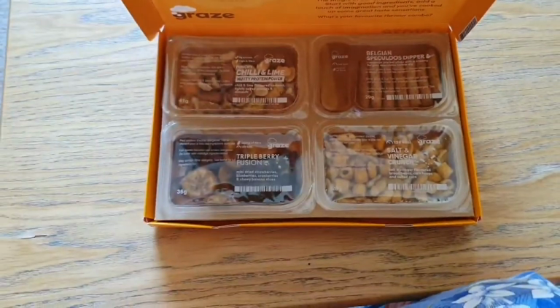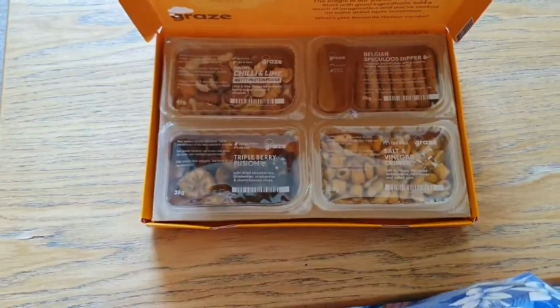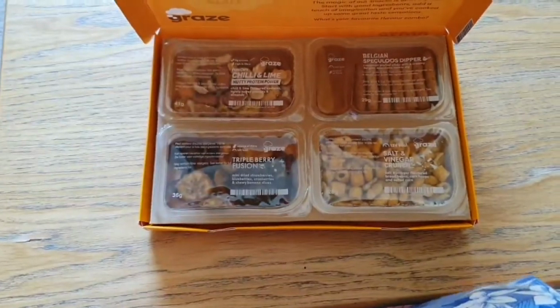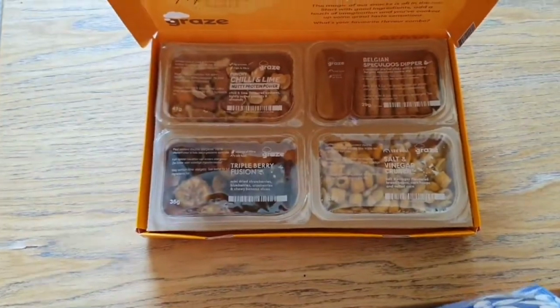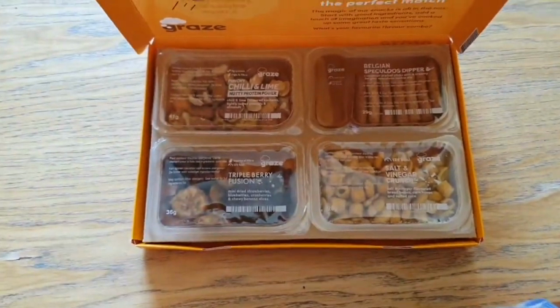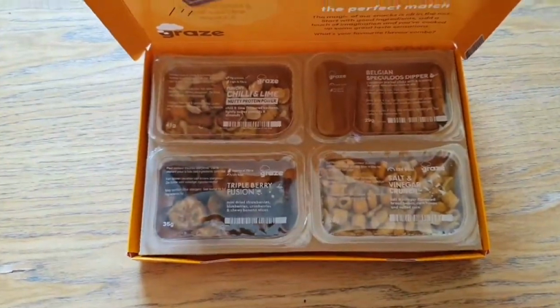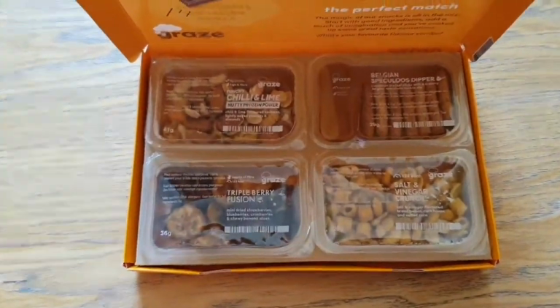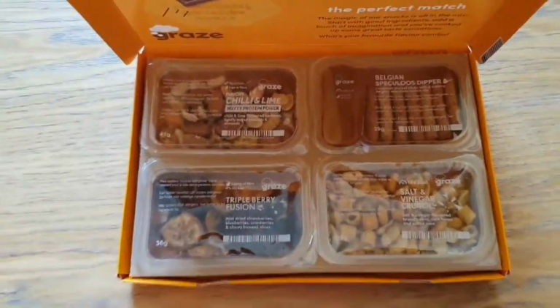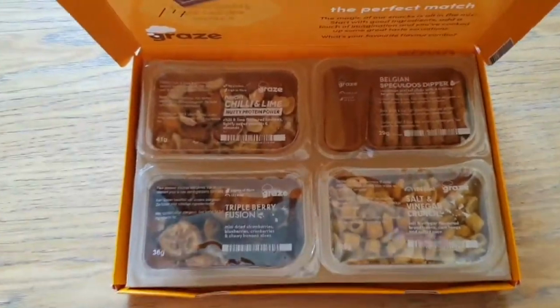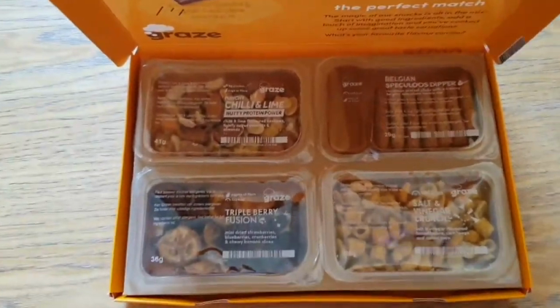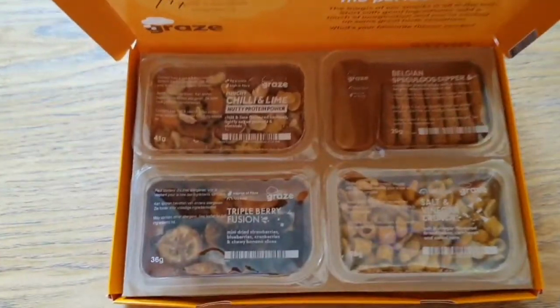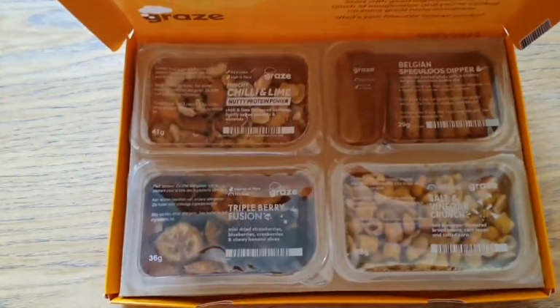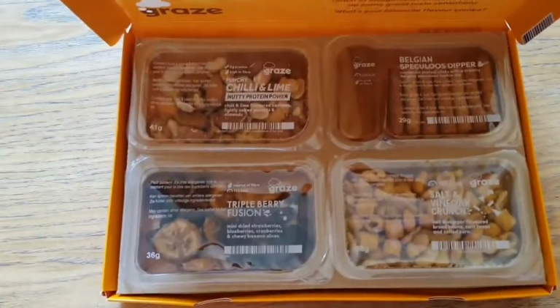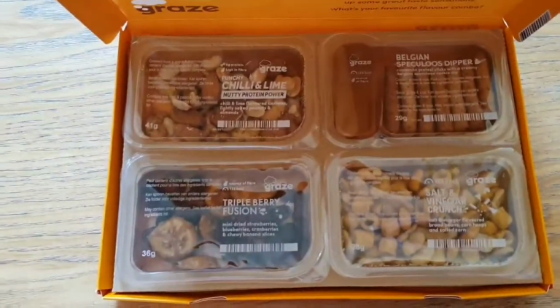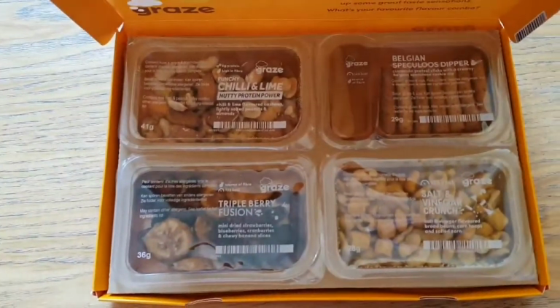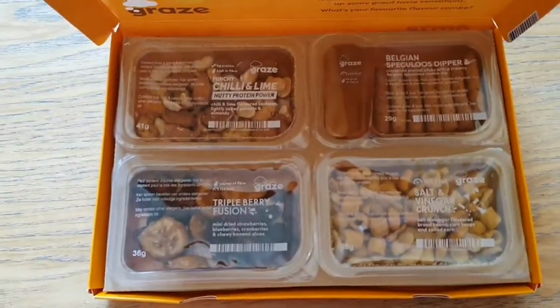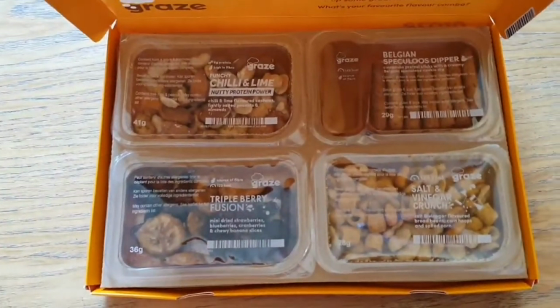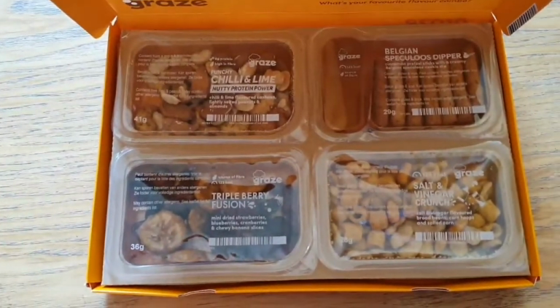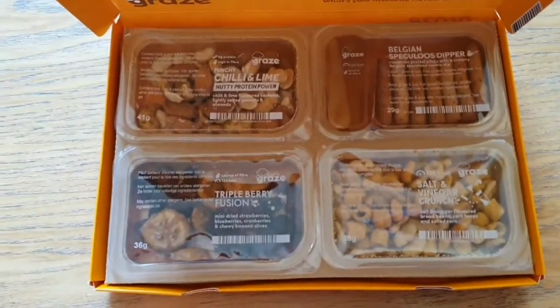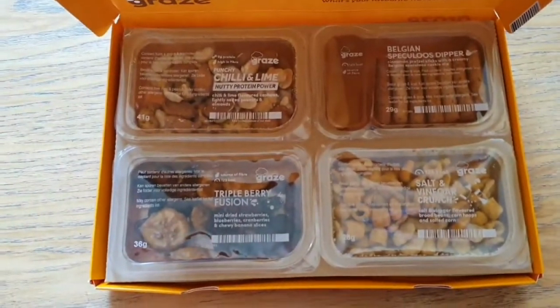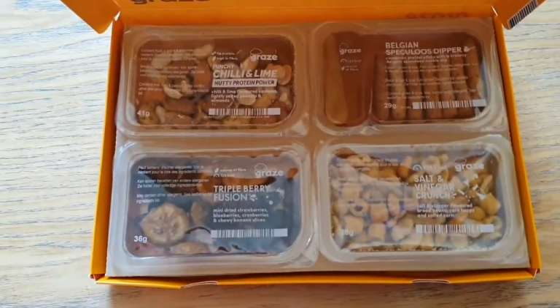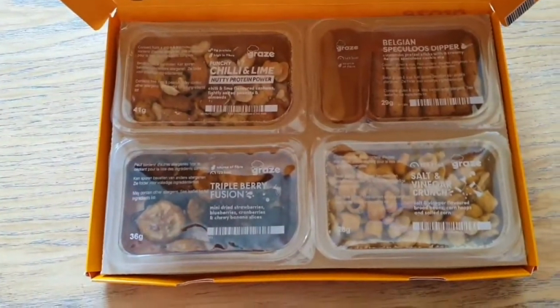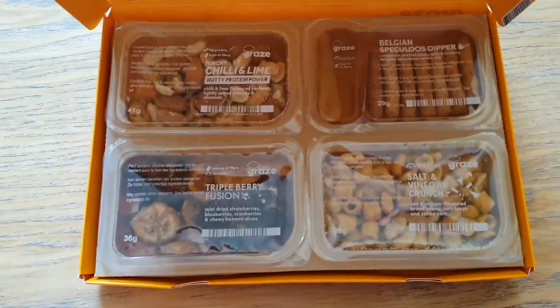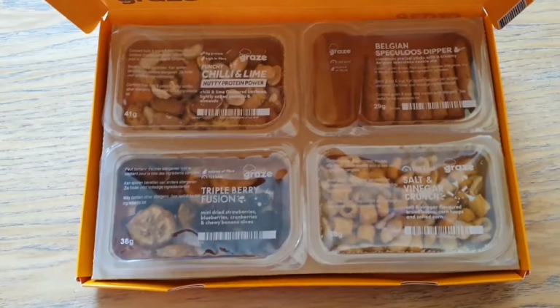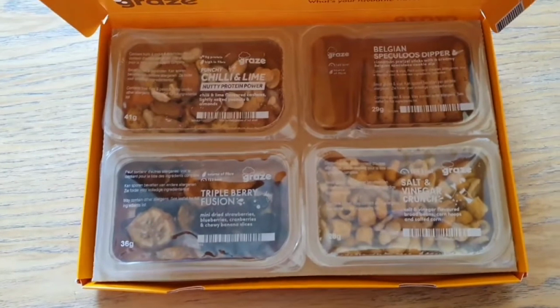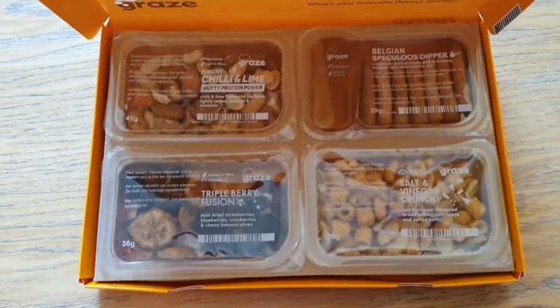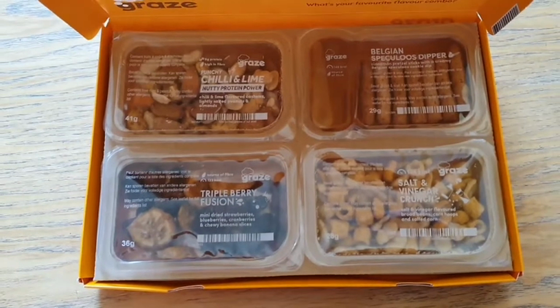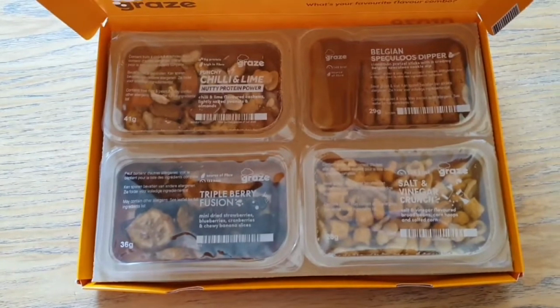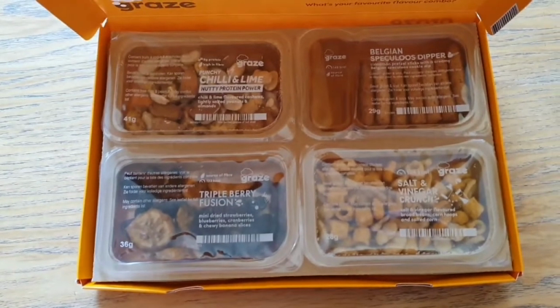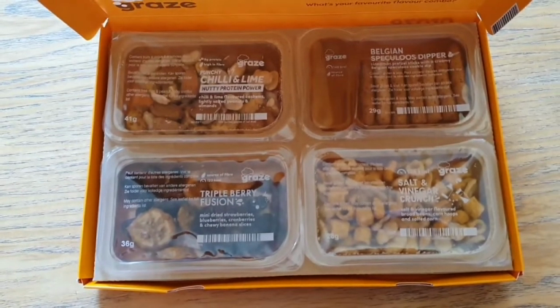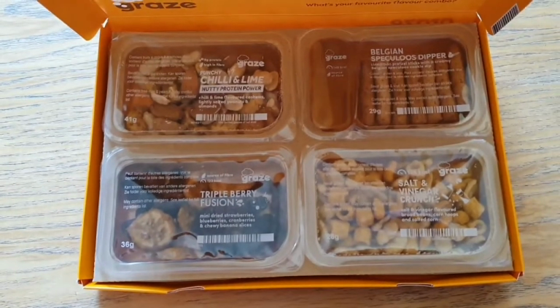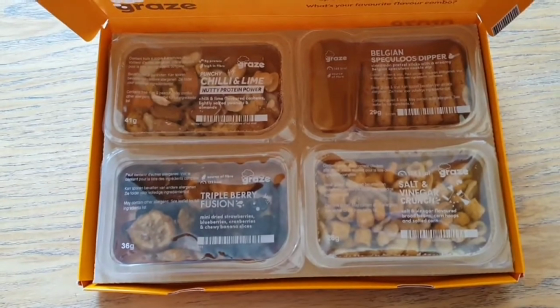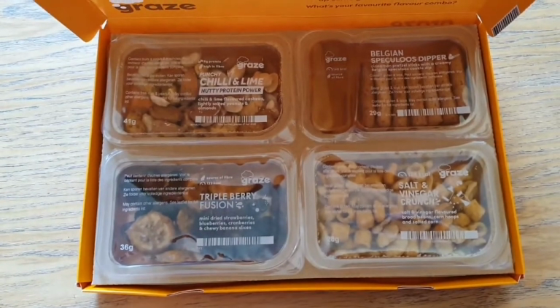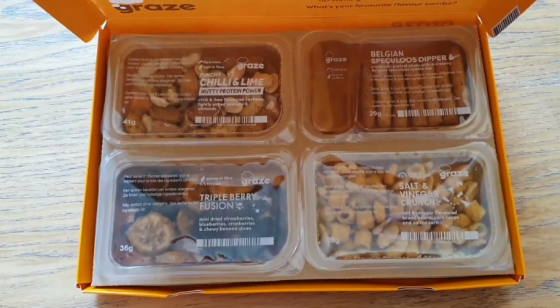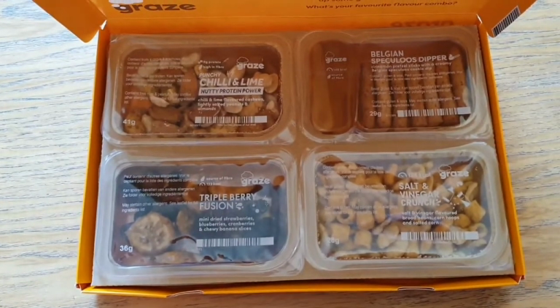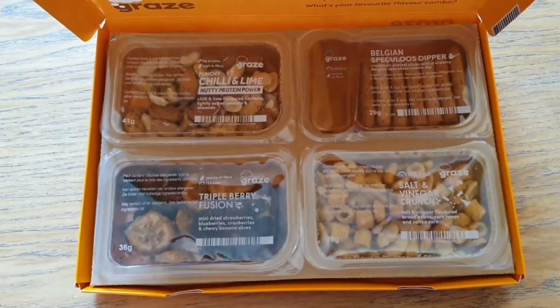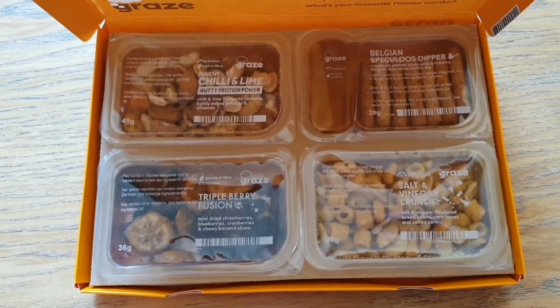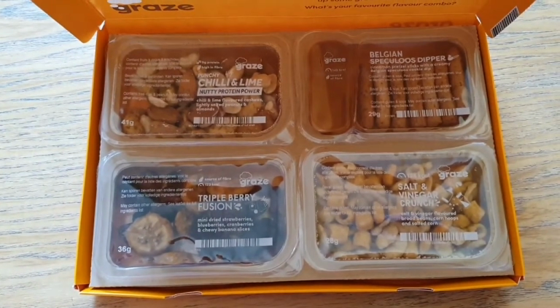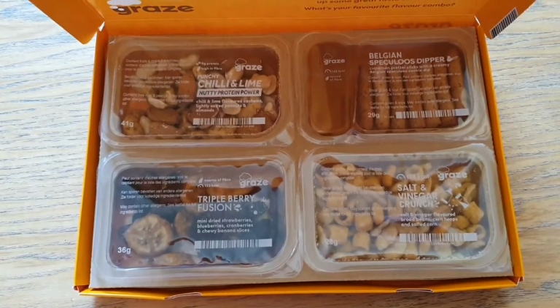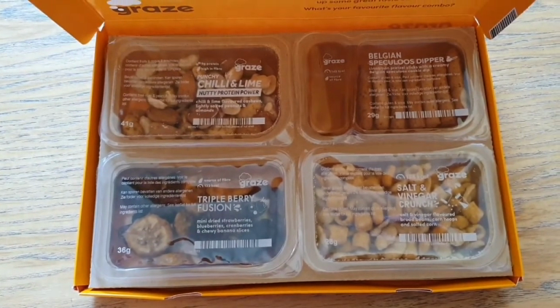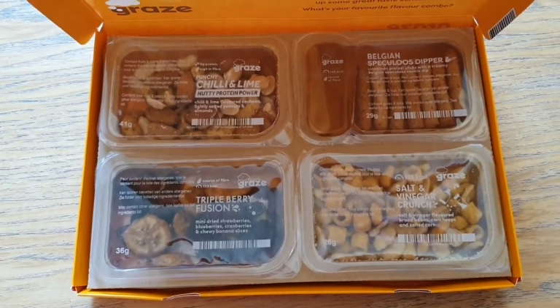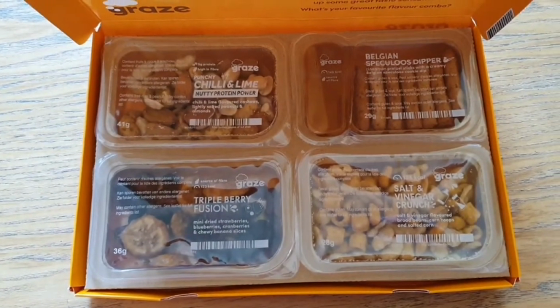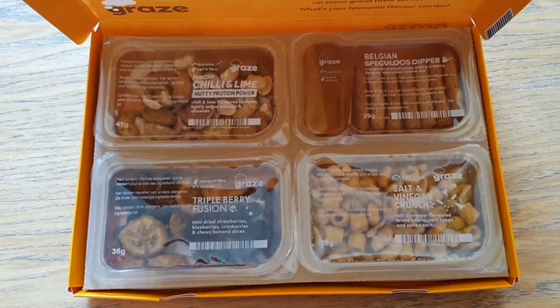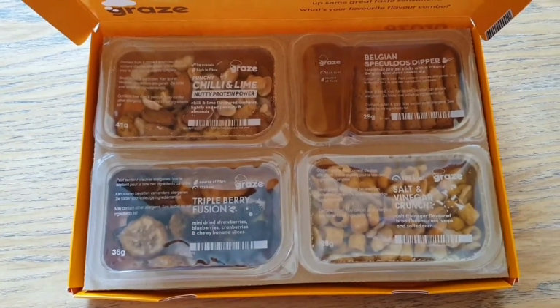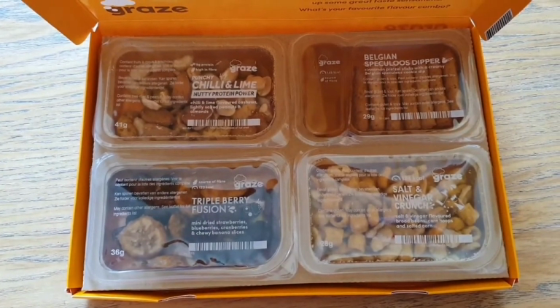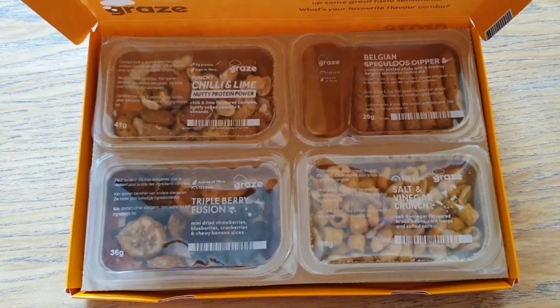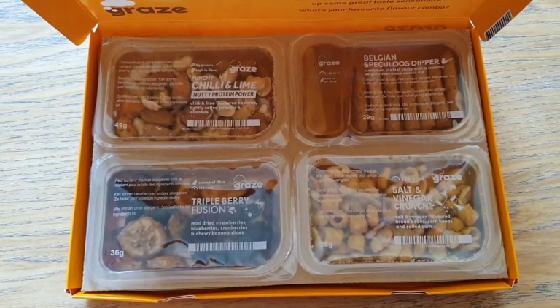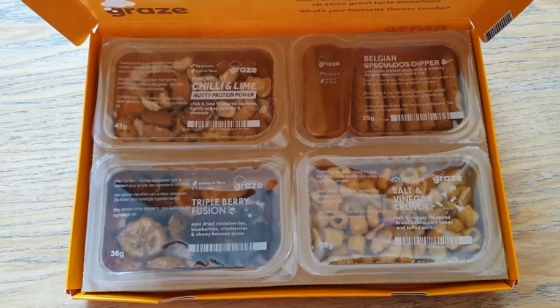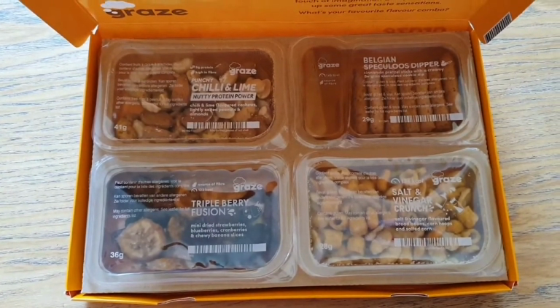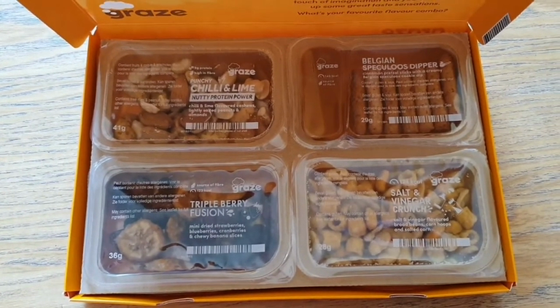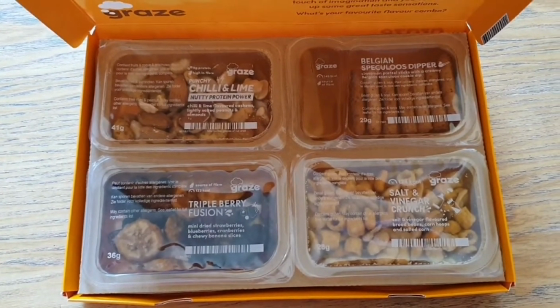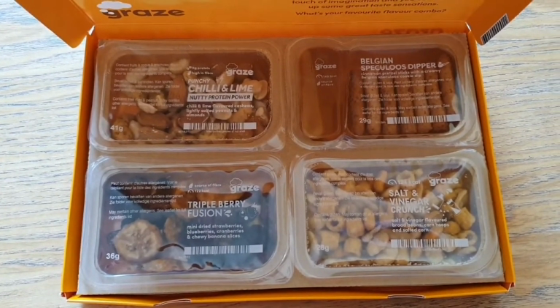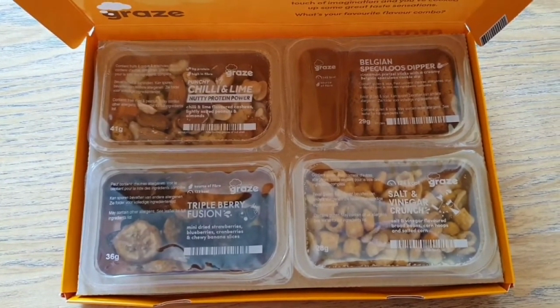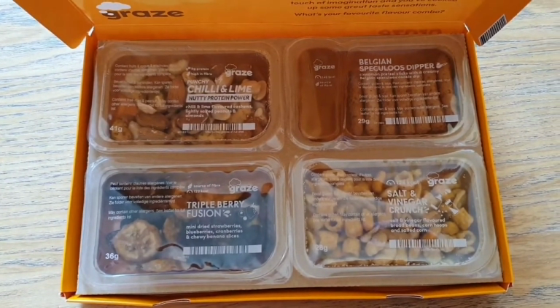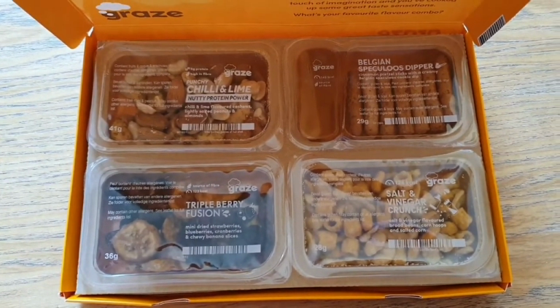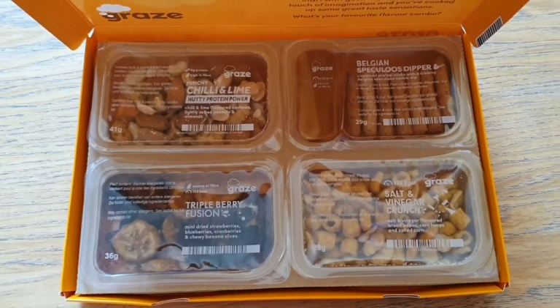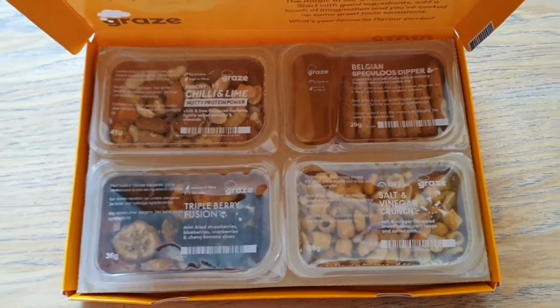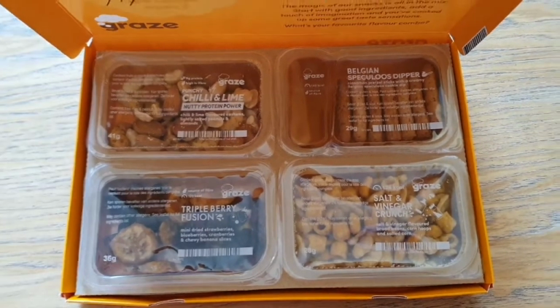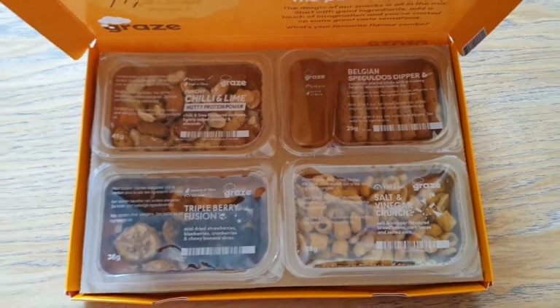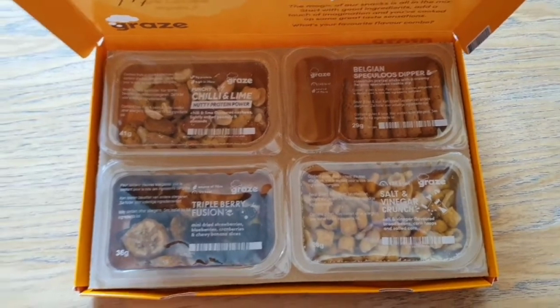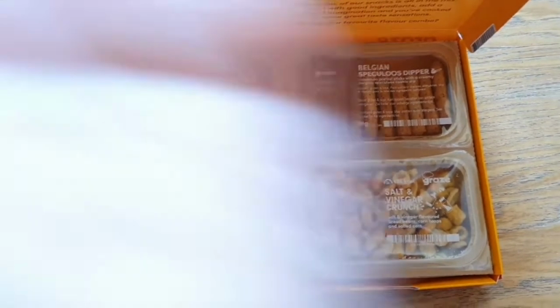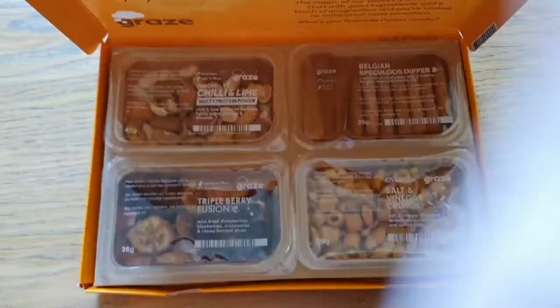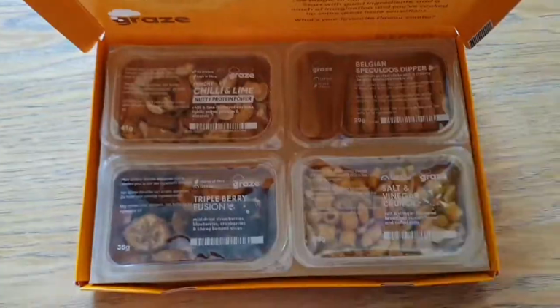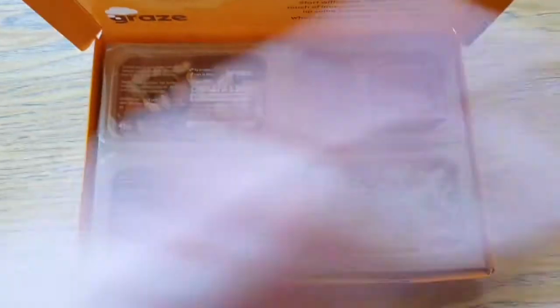My next Graze Box will be coming in May, so please like, comment and subscribe, and thank you so much for the support. Bye!